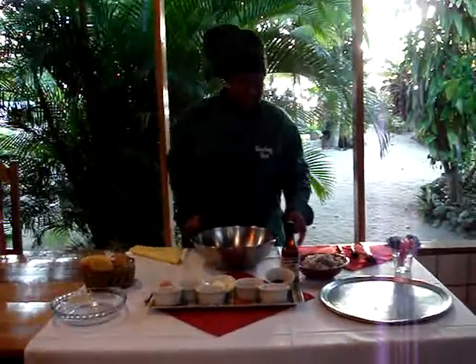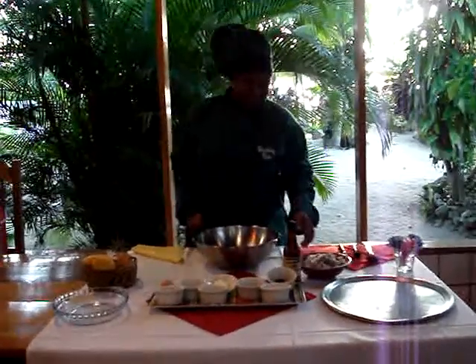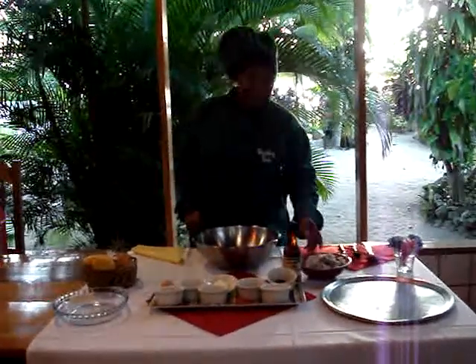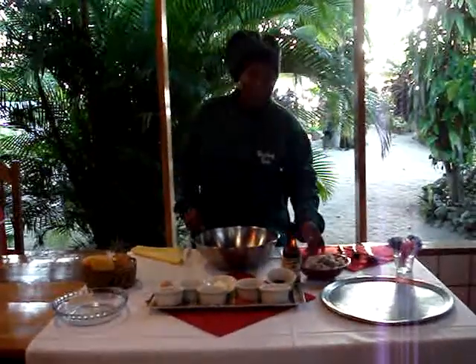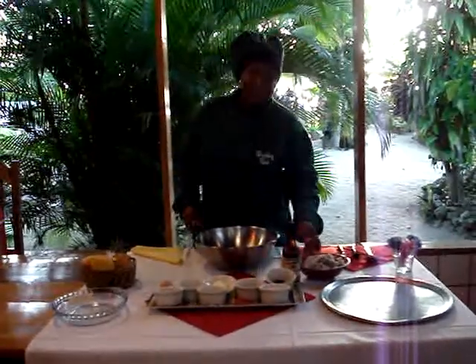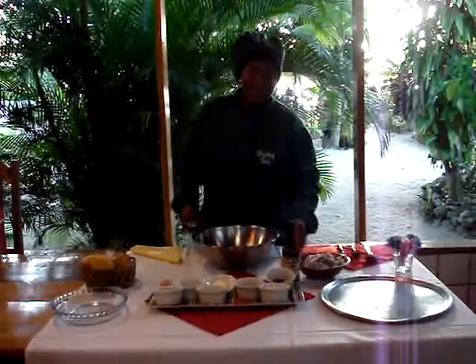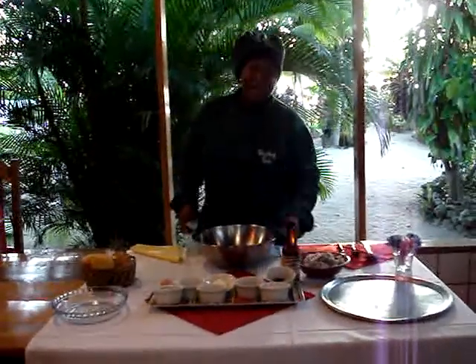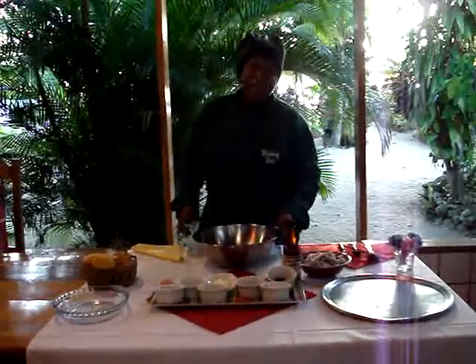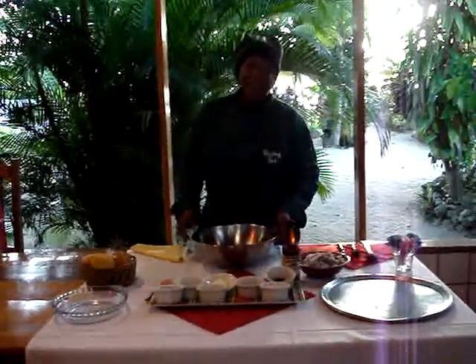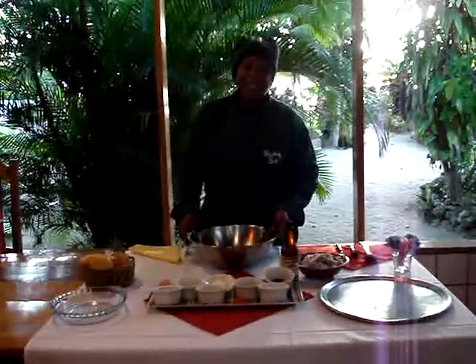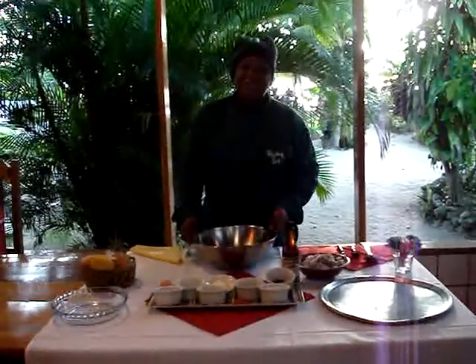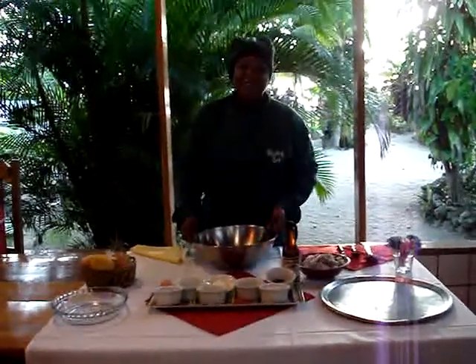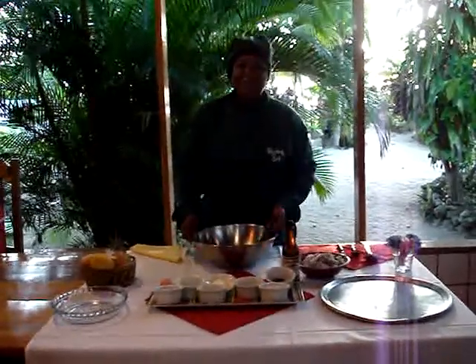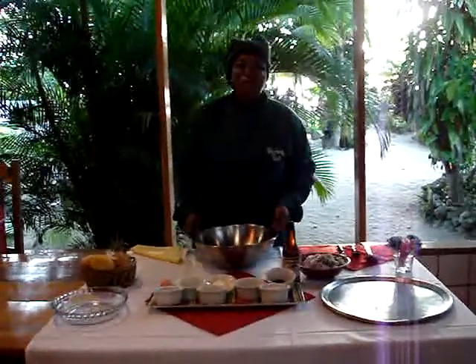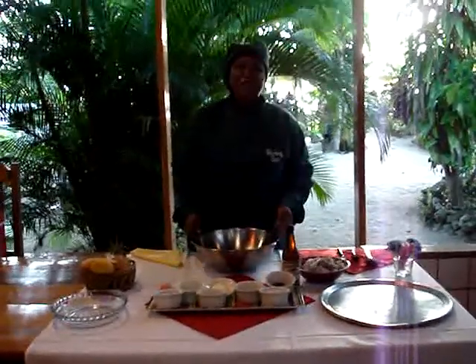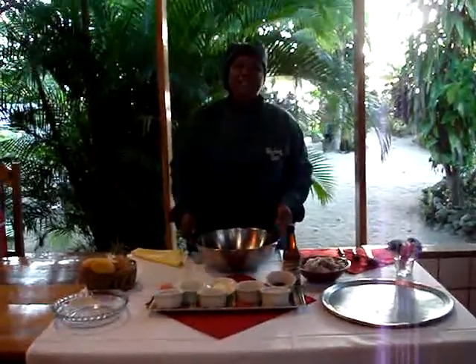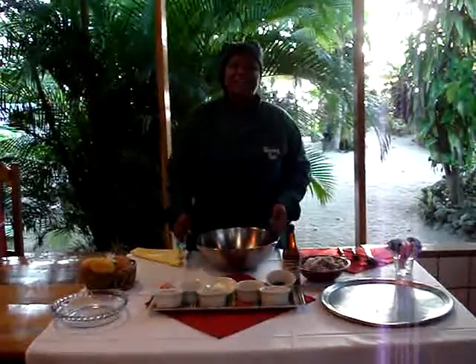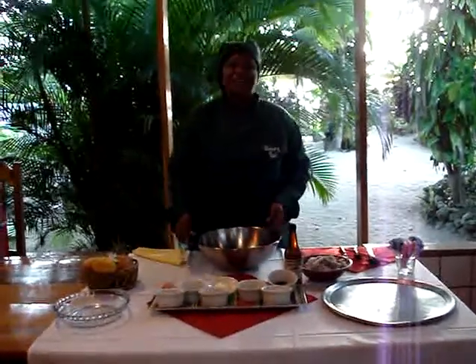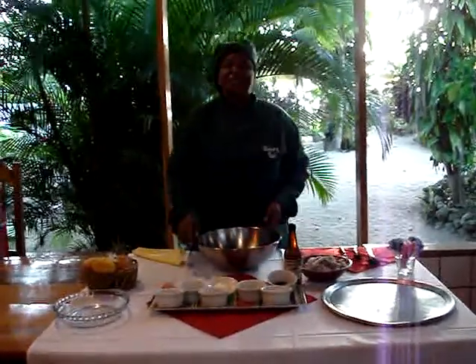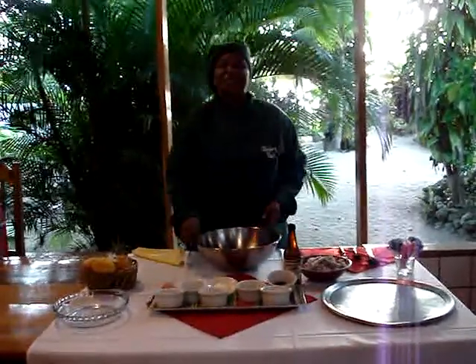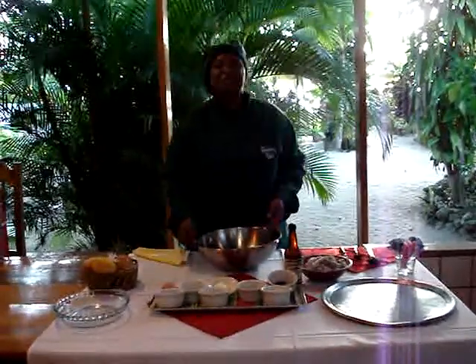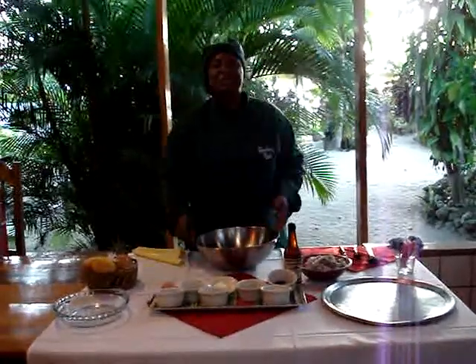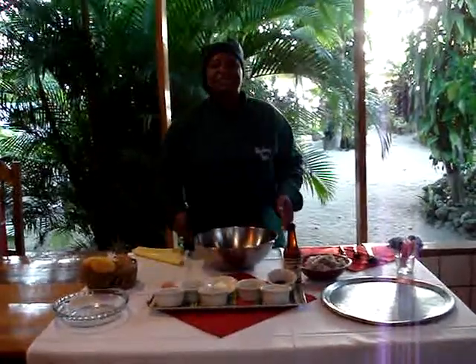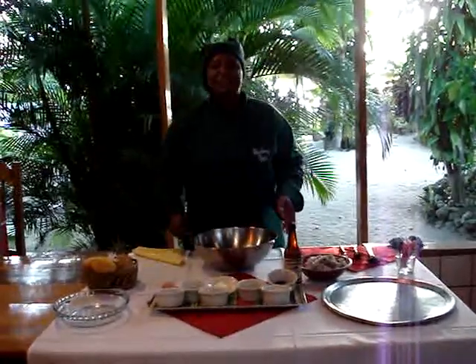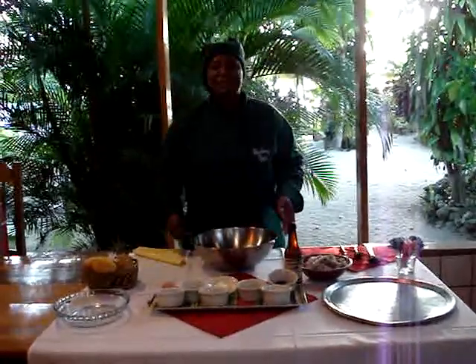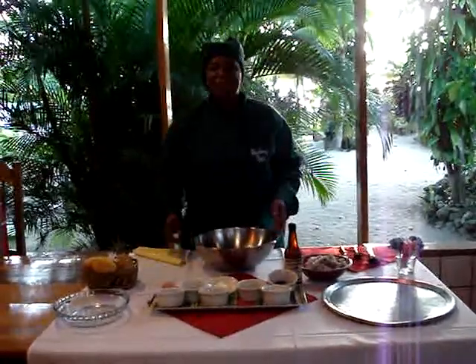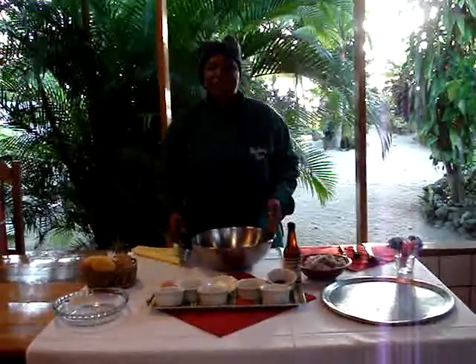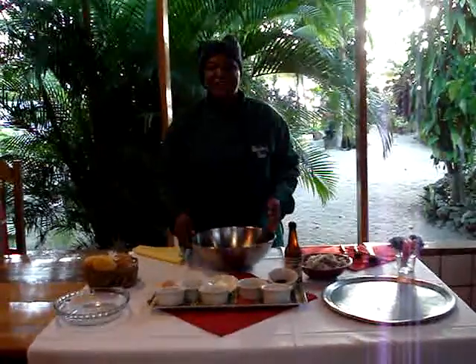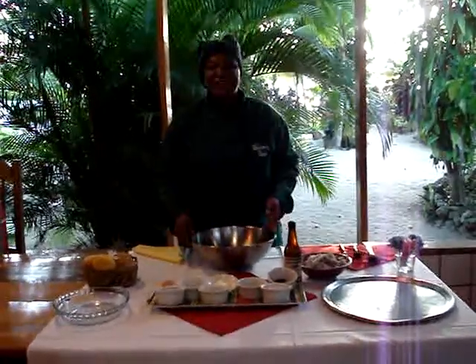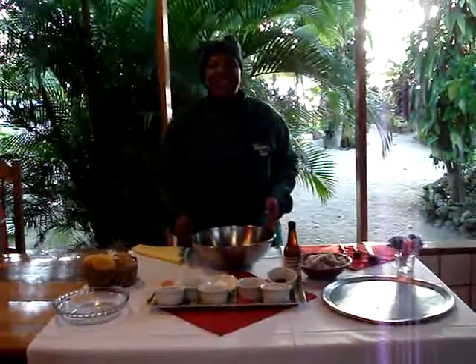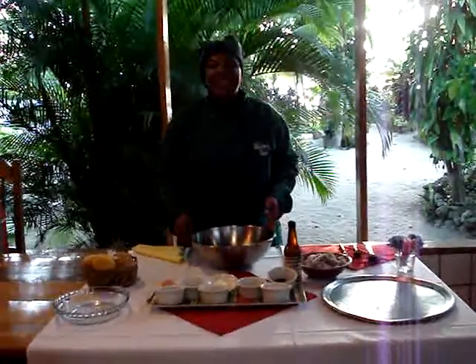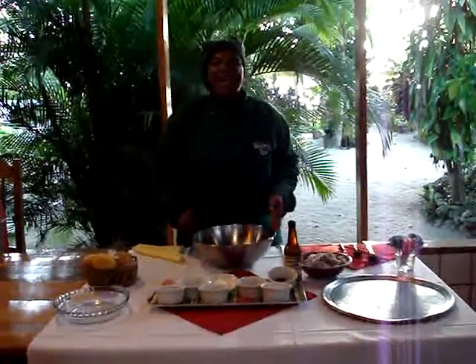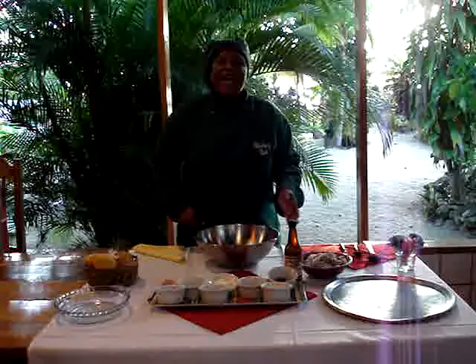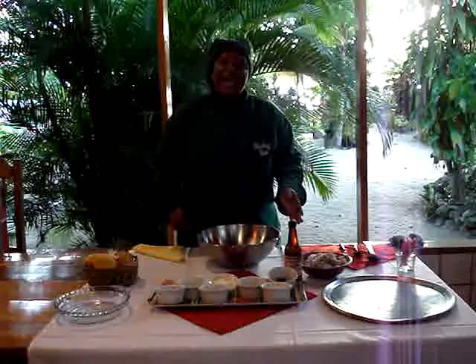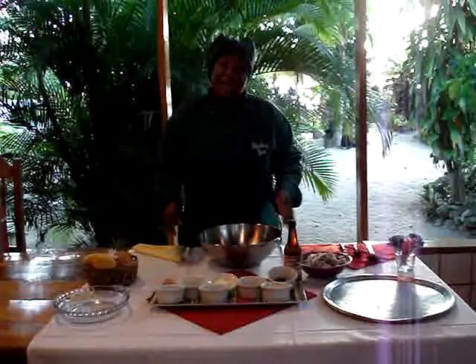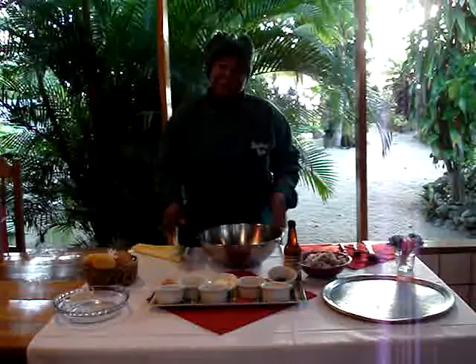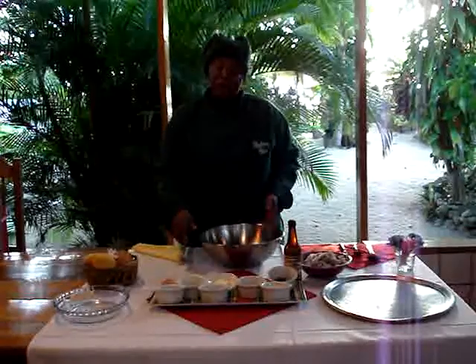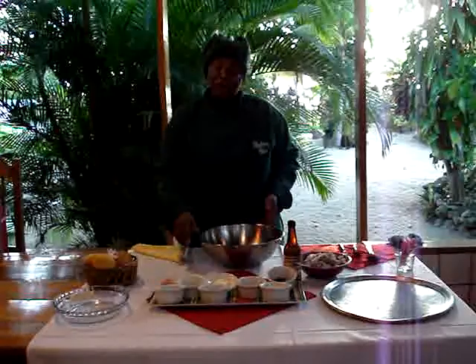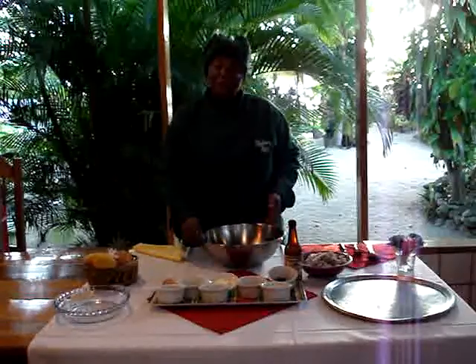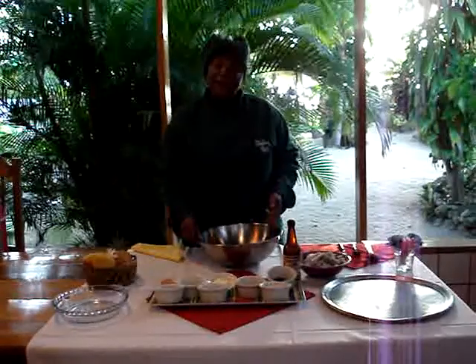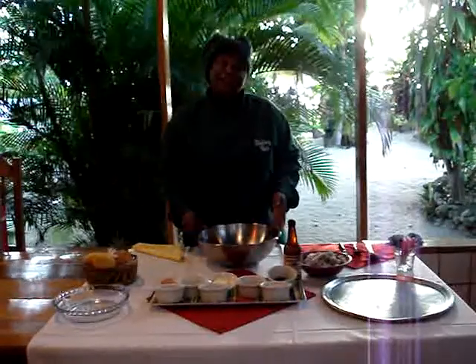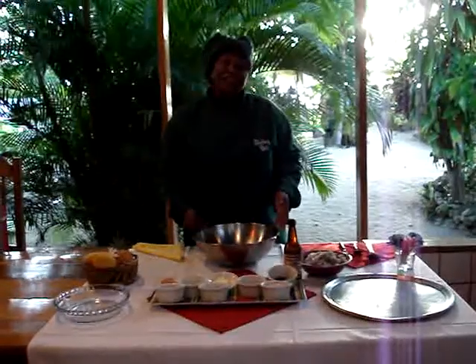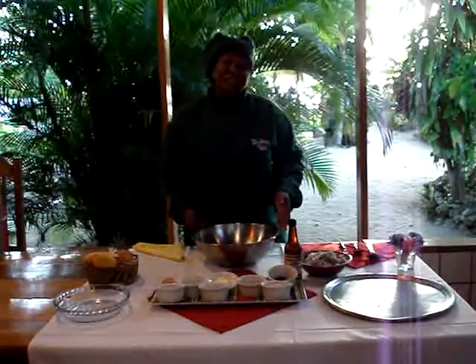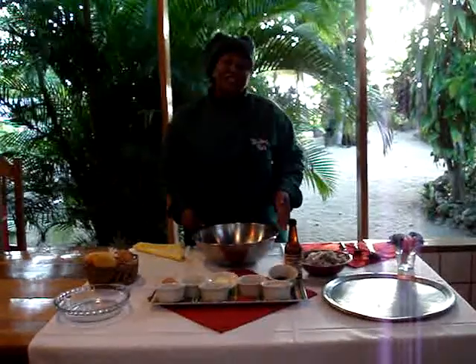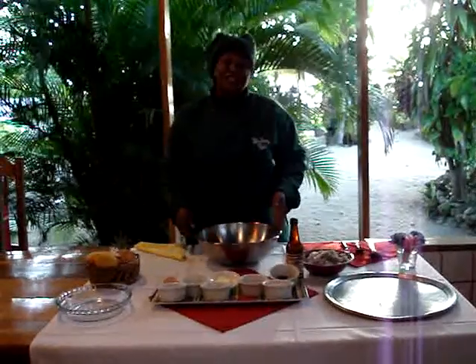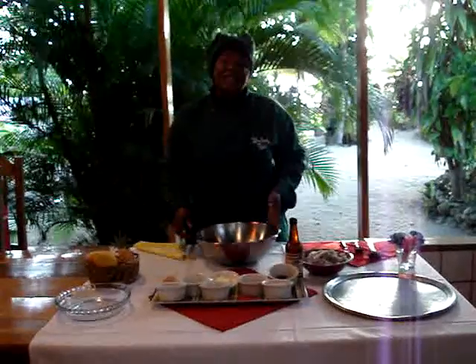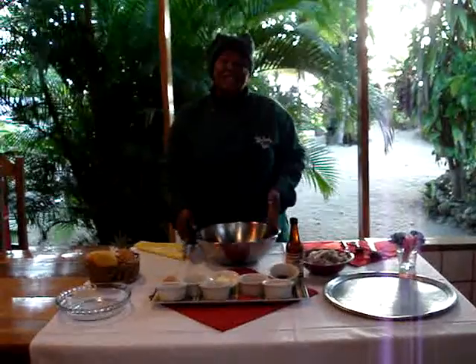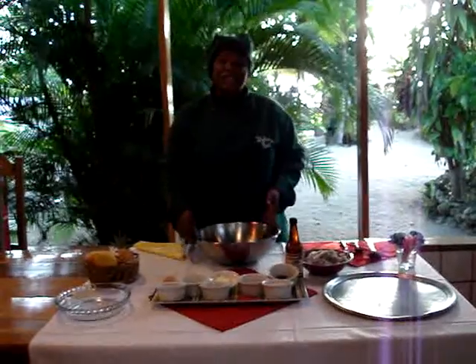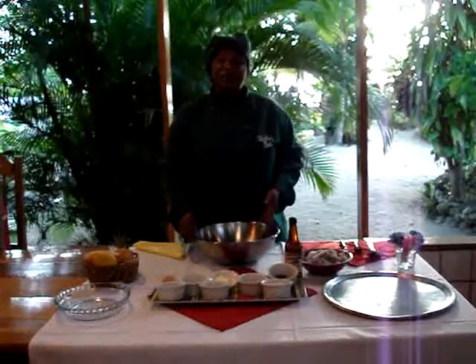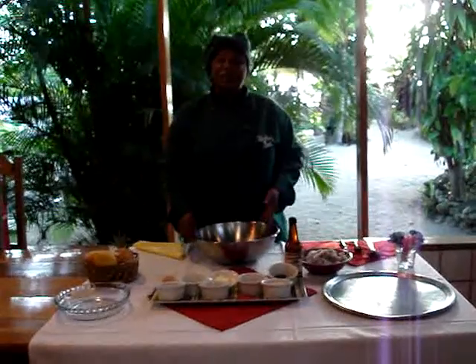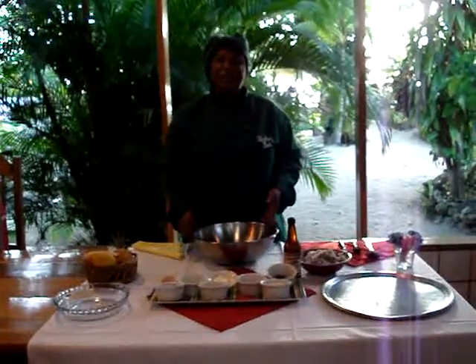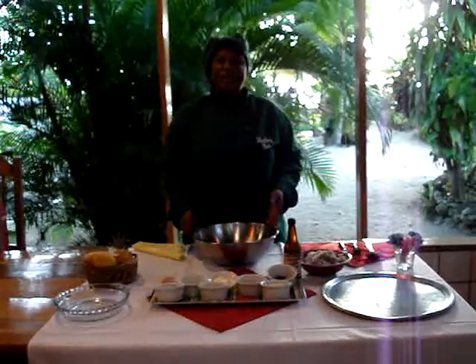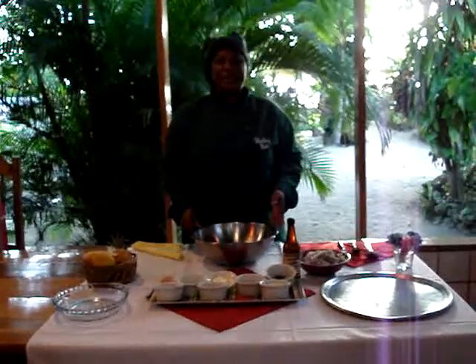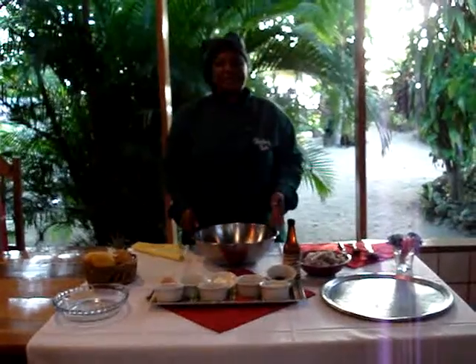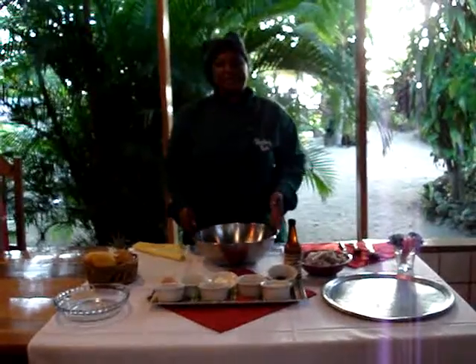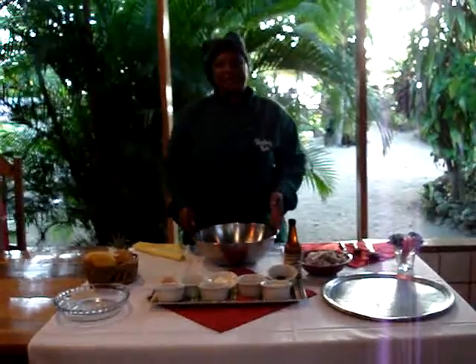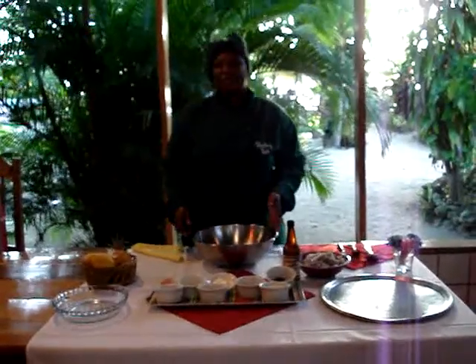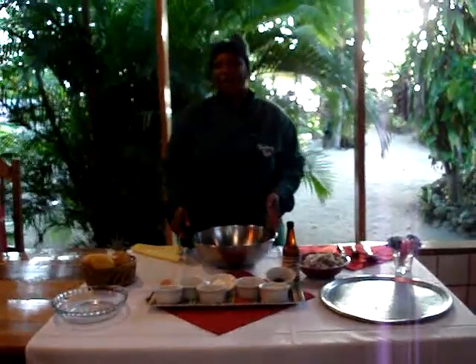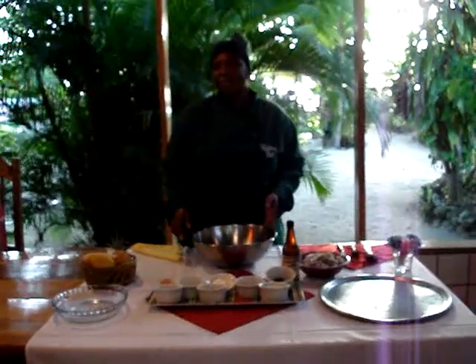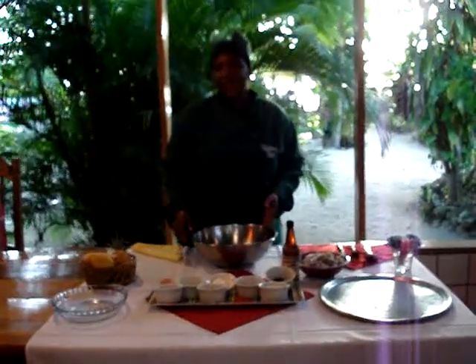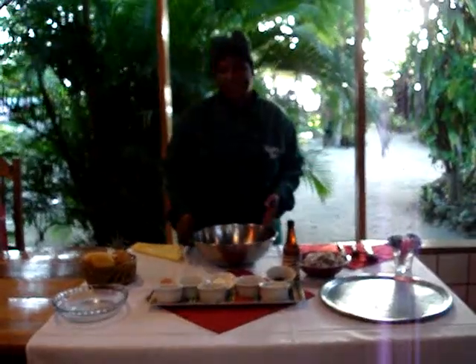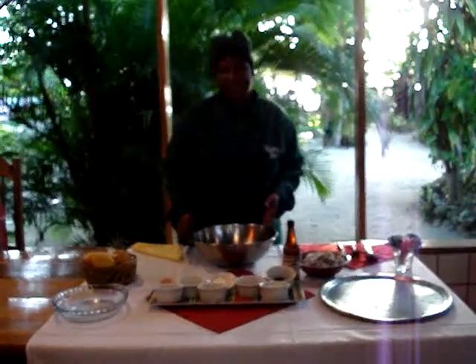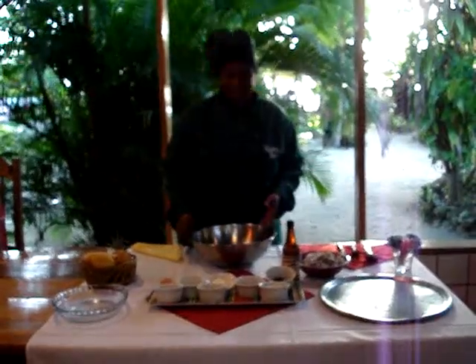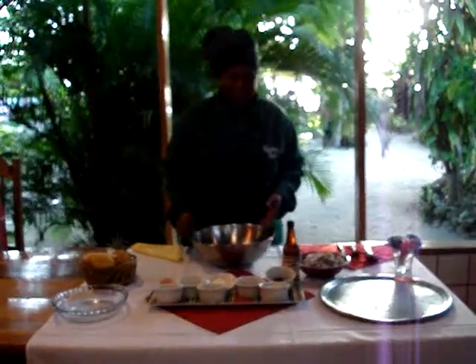I'm Chef Sonia from the Whistlinburg and I'm going to make for you today some crab cakes.